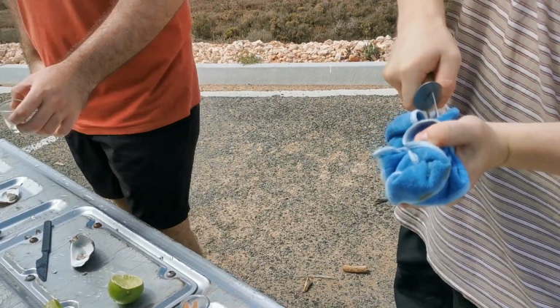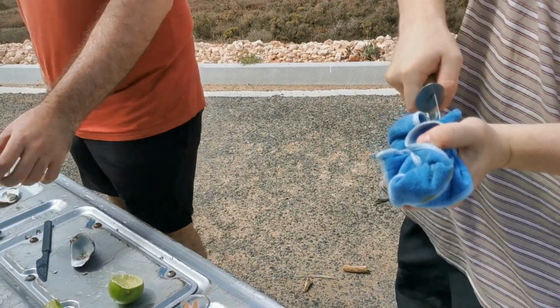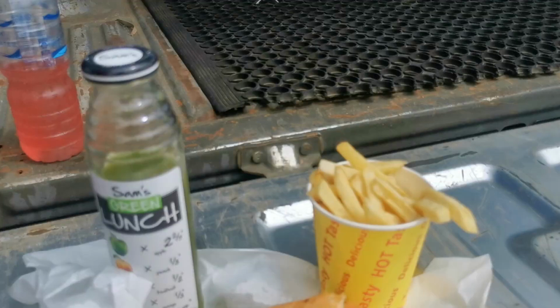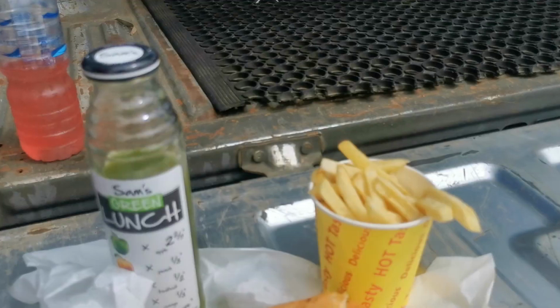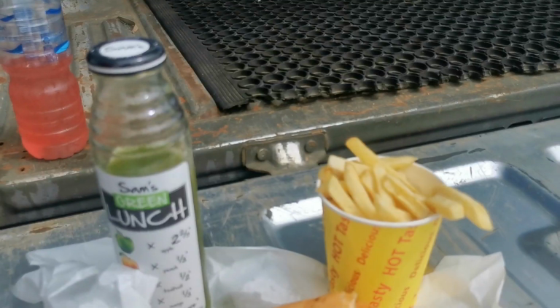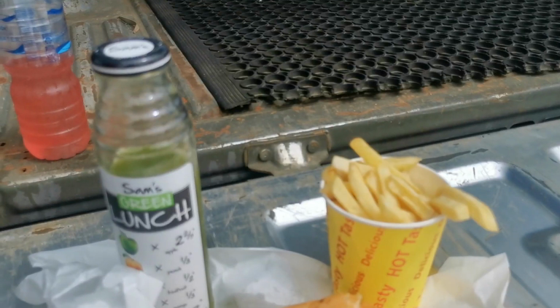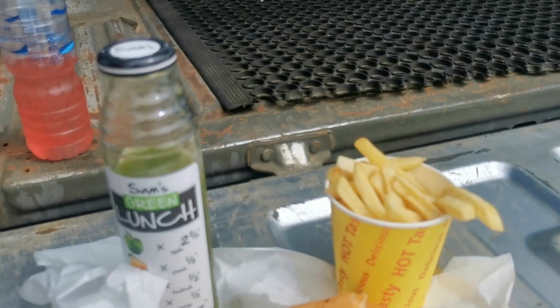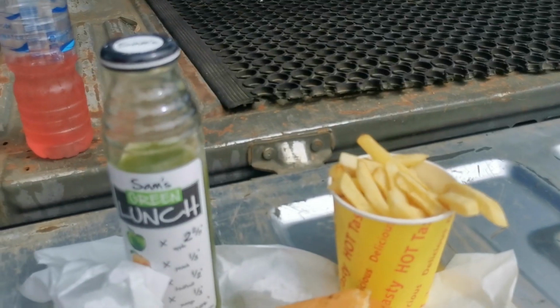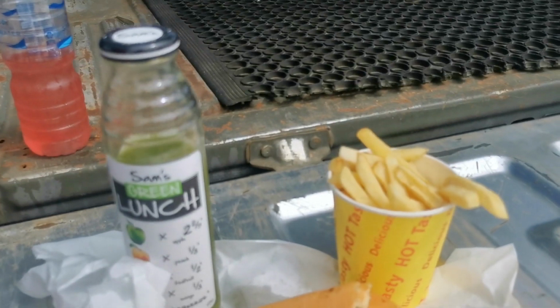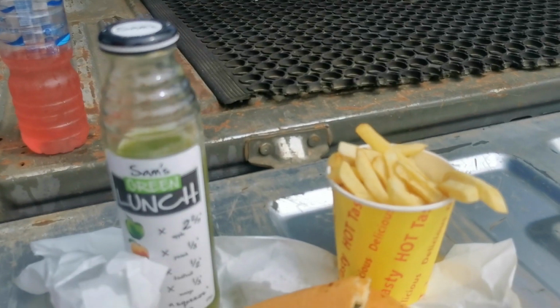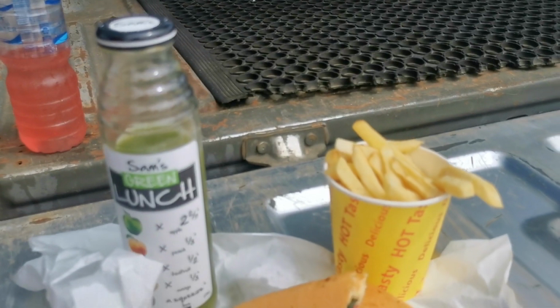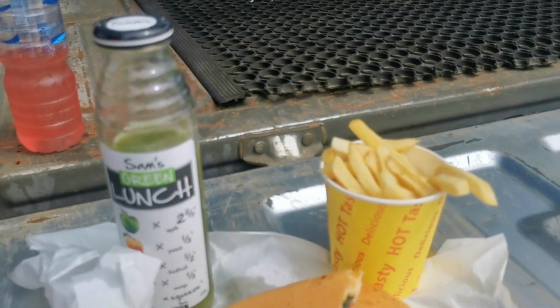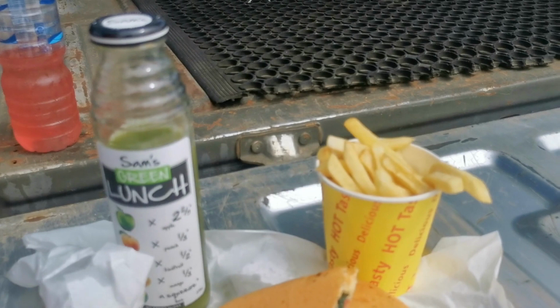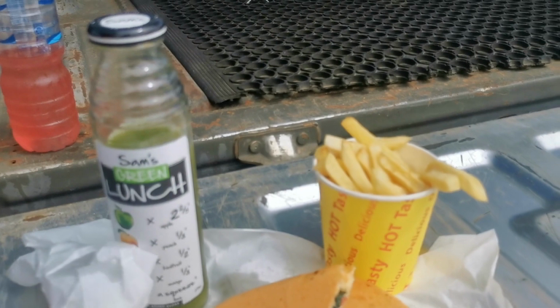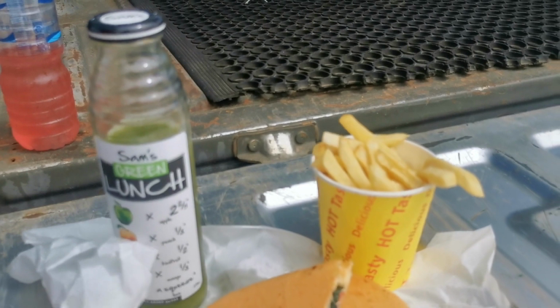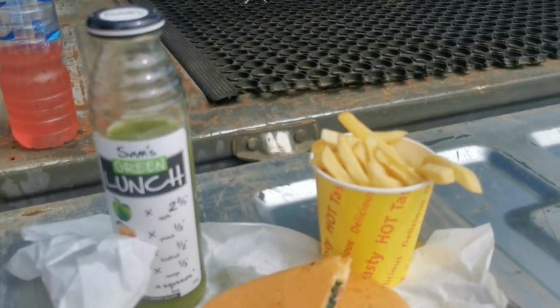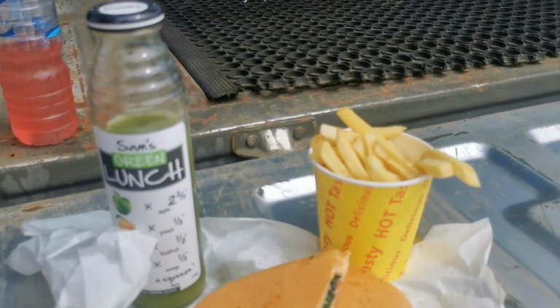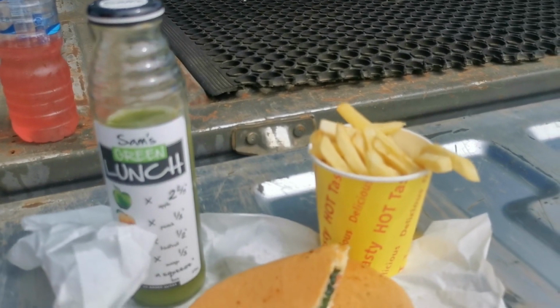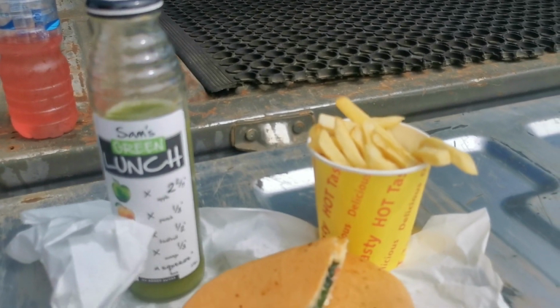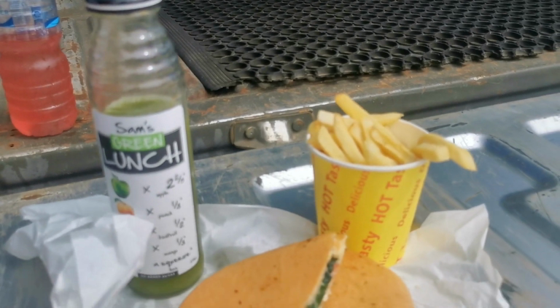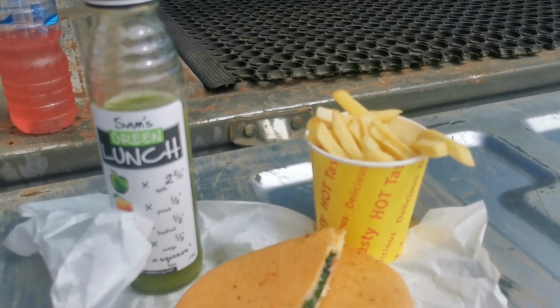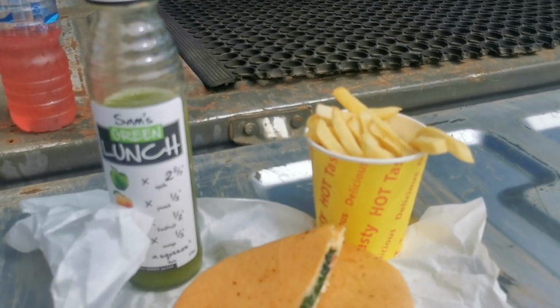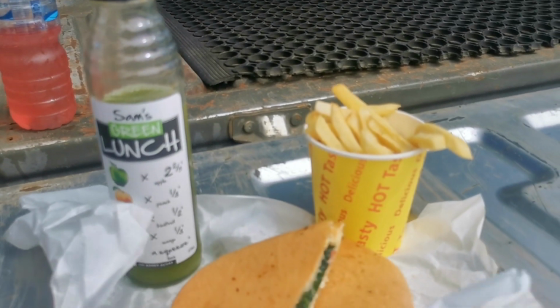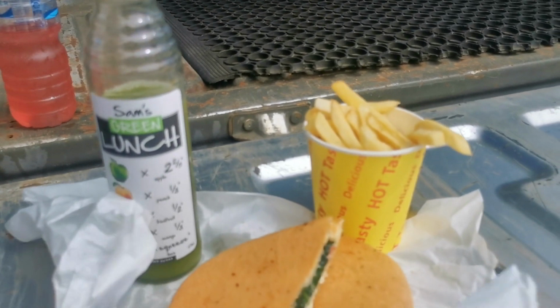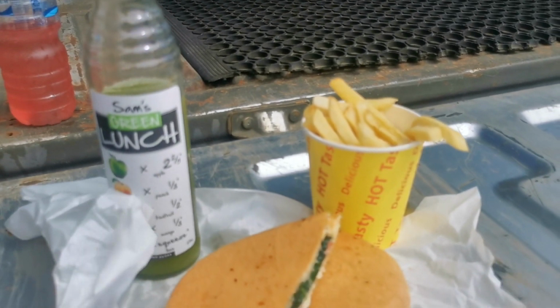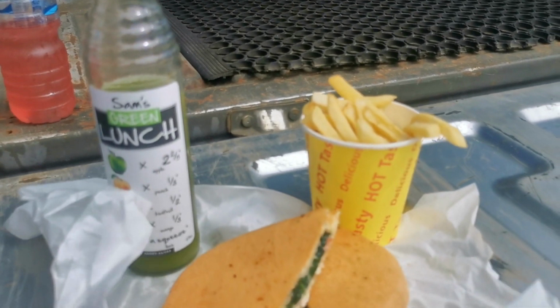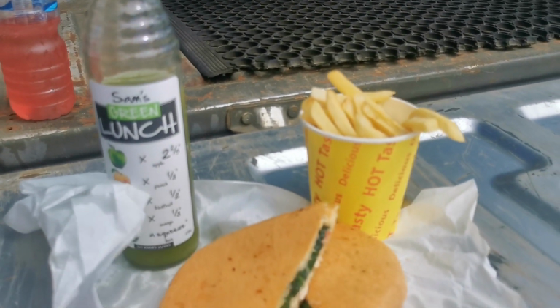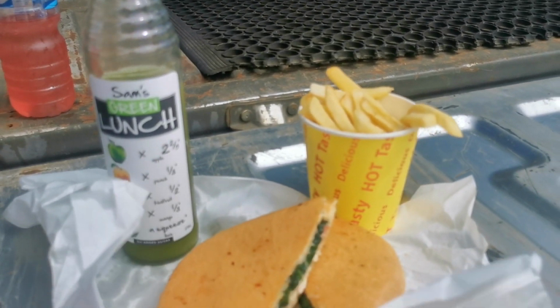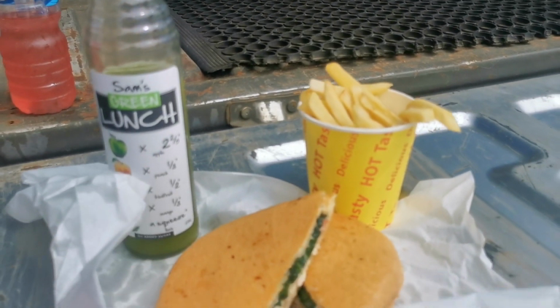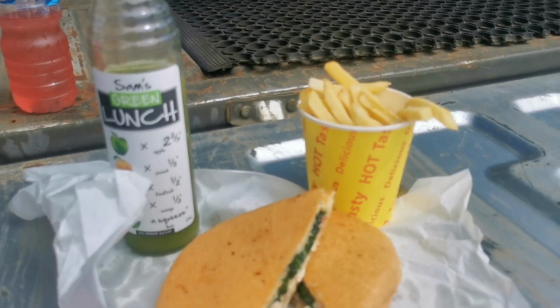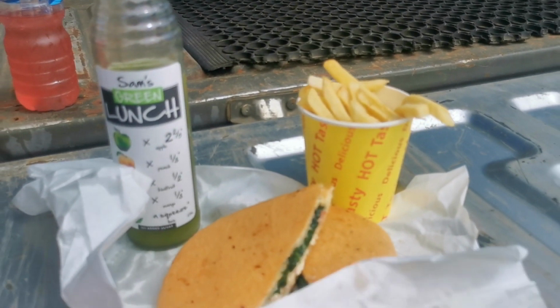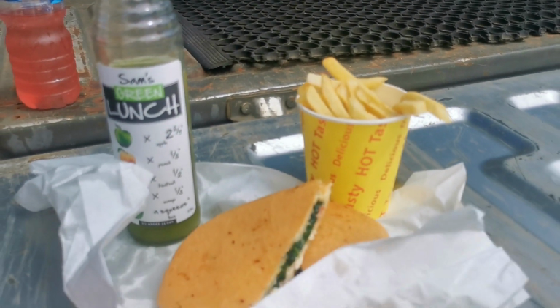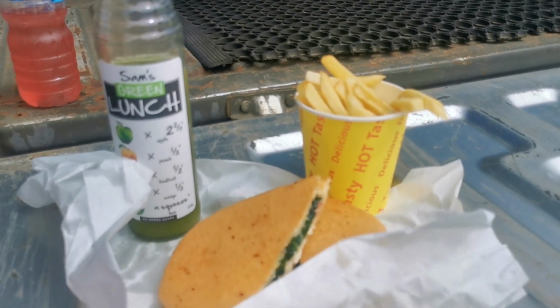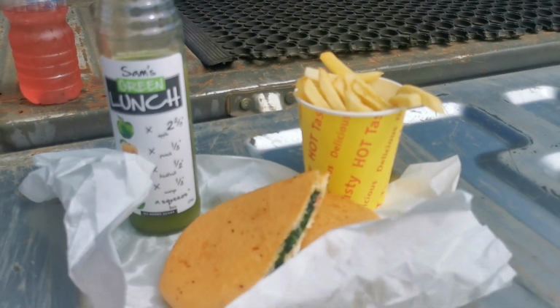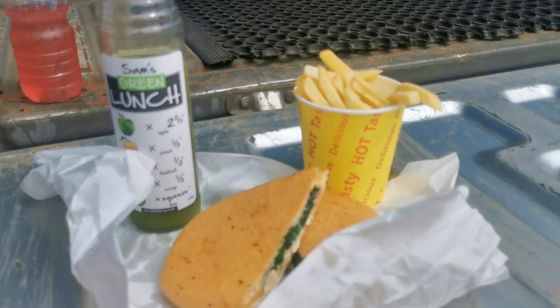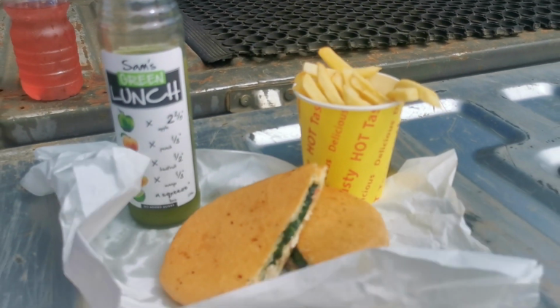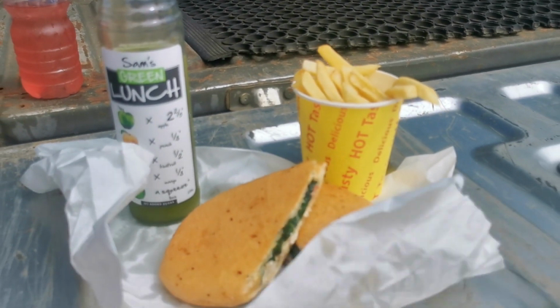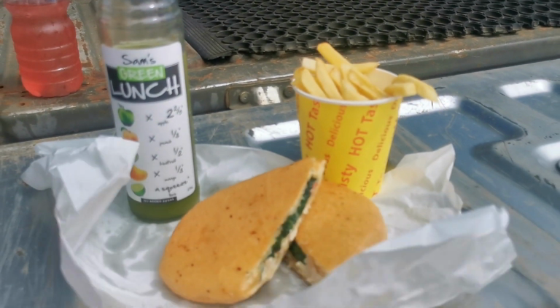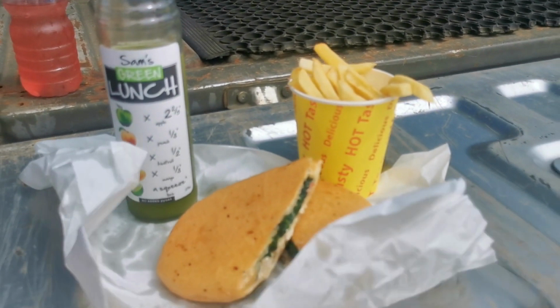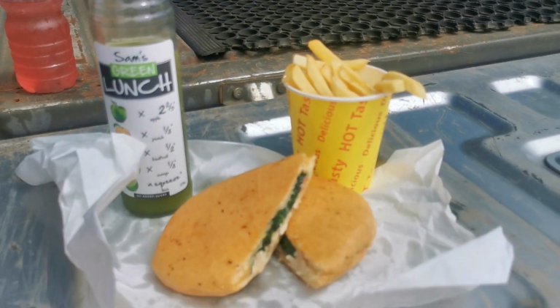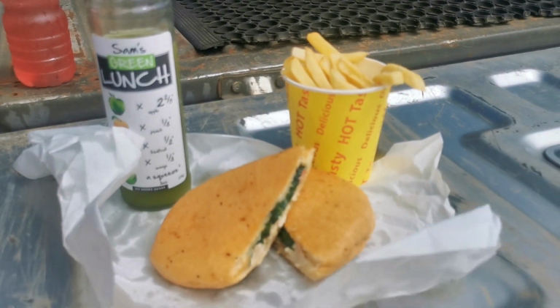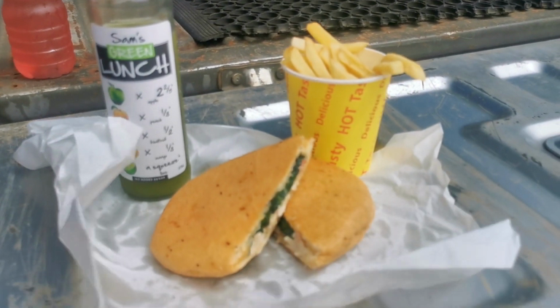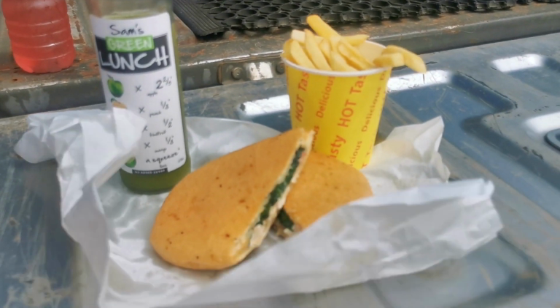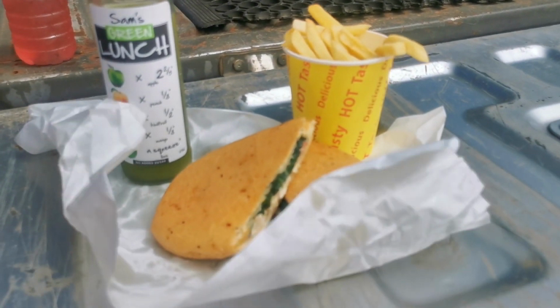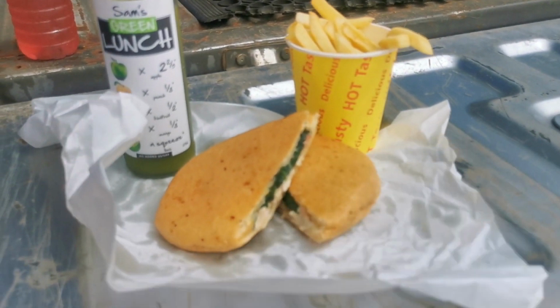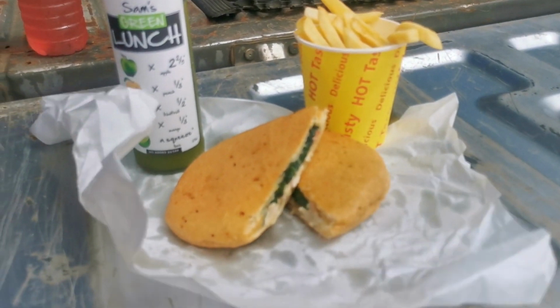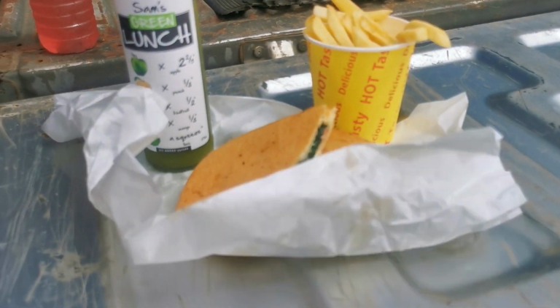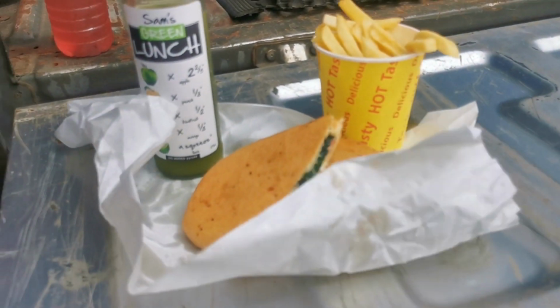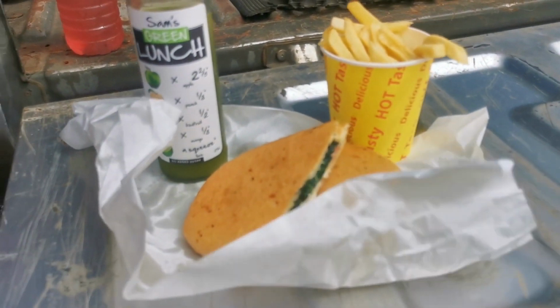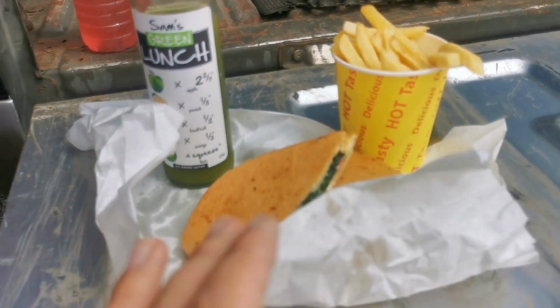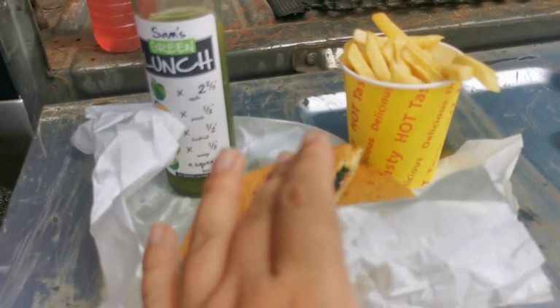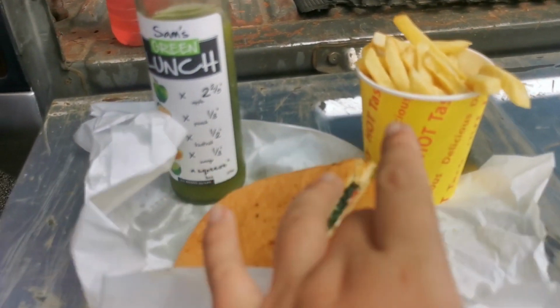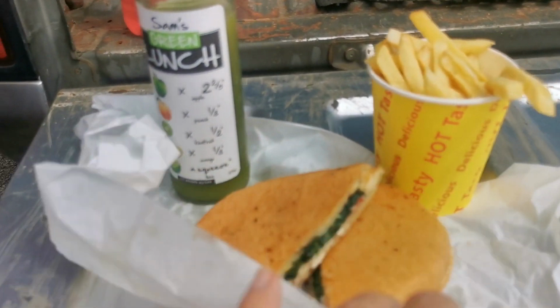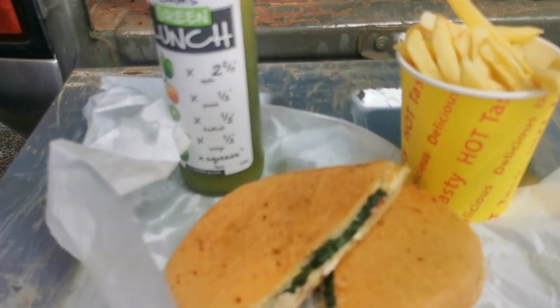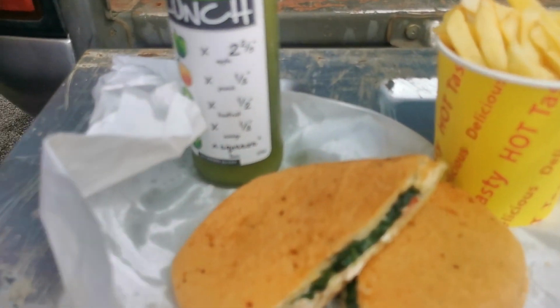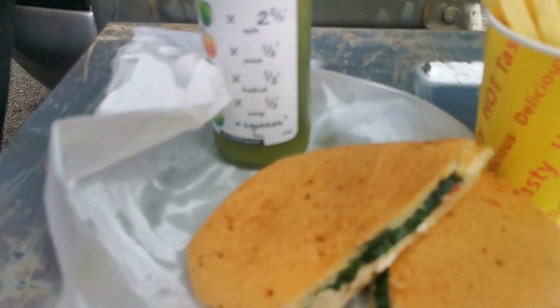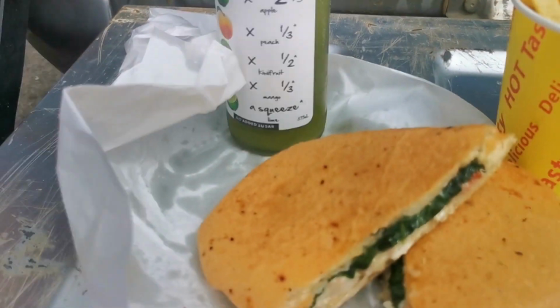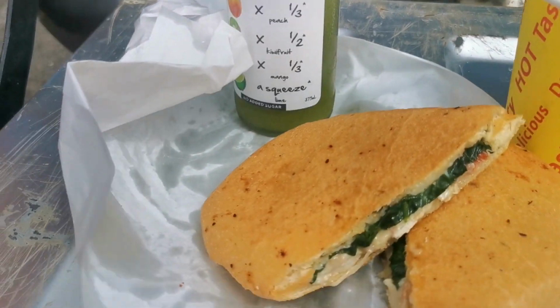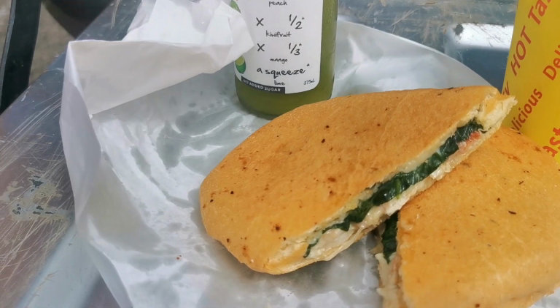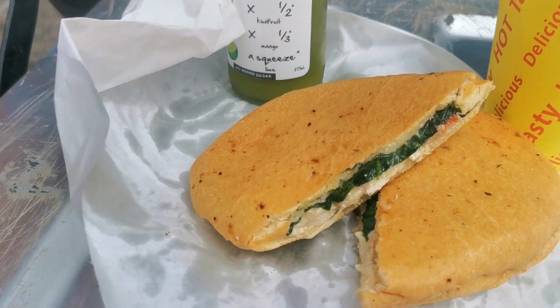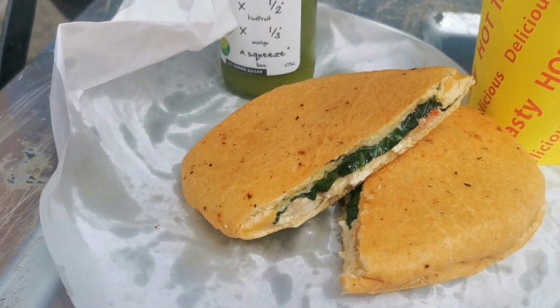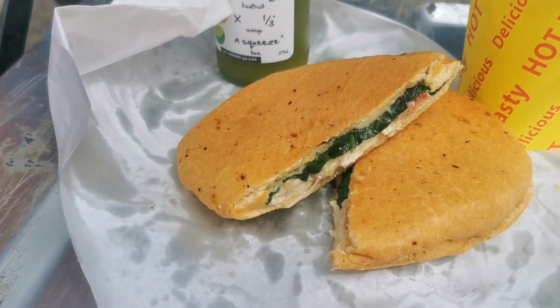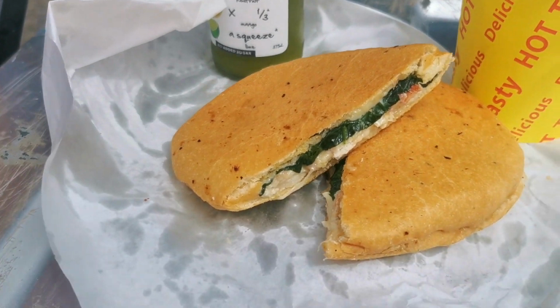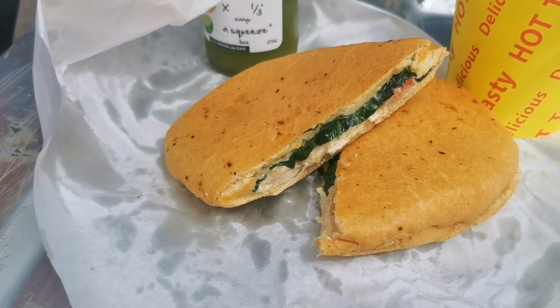Those three ingredients — the lime, the Worcestershire sauce, and the Buffalo Tabasco sauce — were the biggest hit.